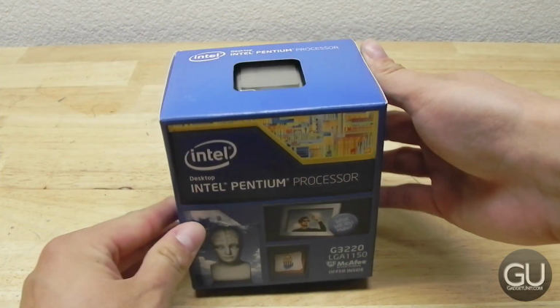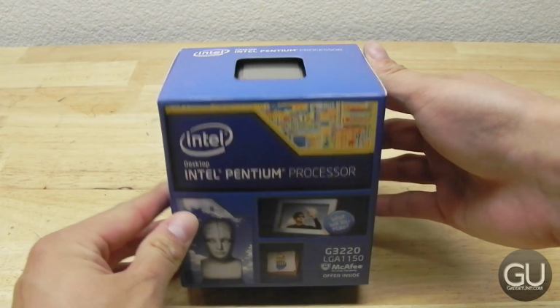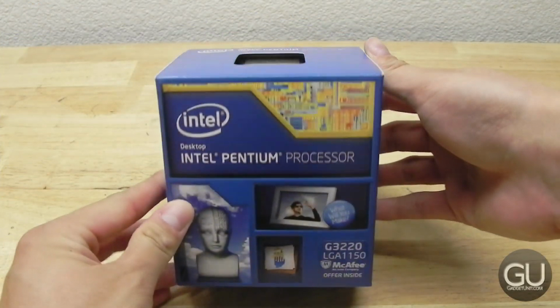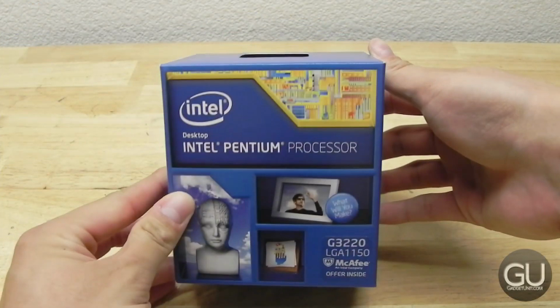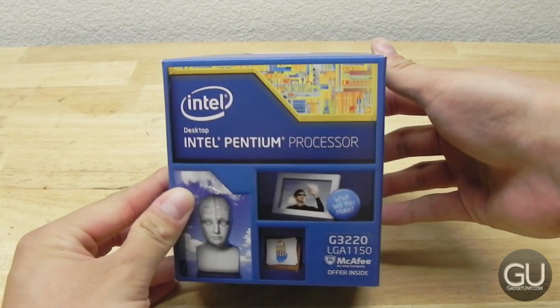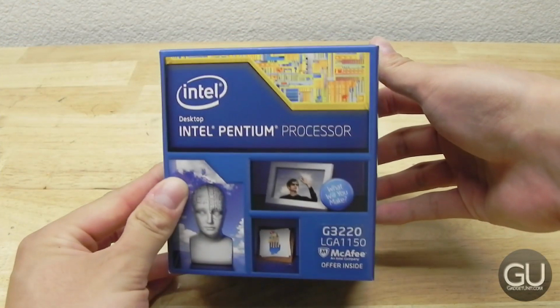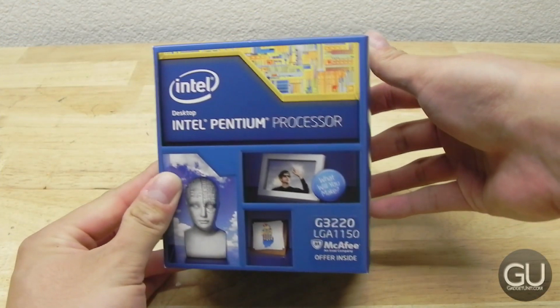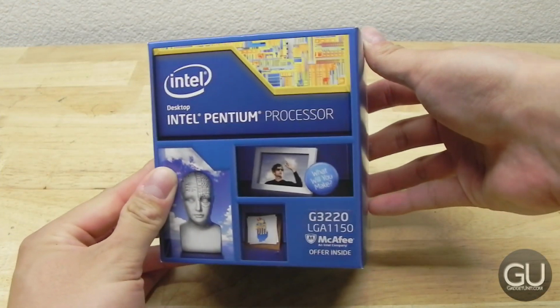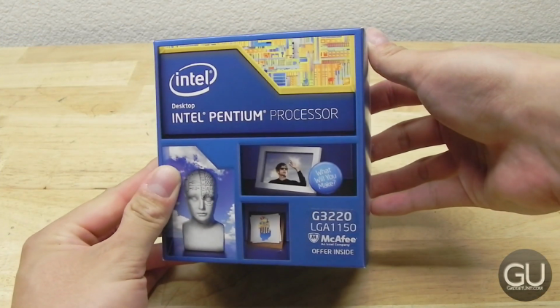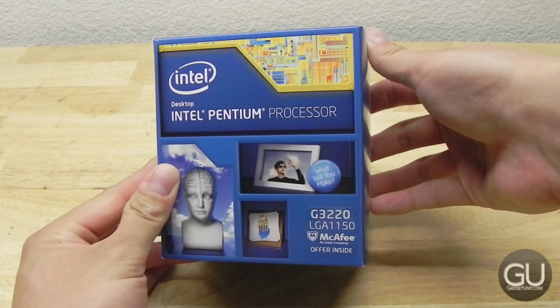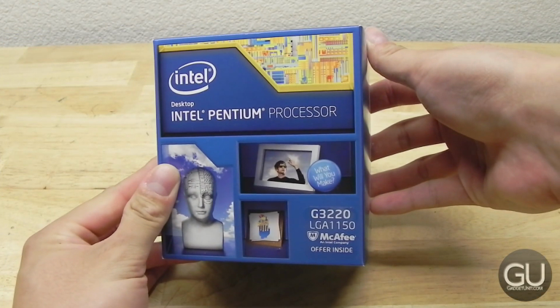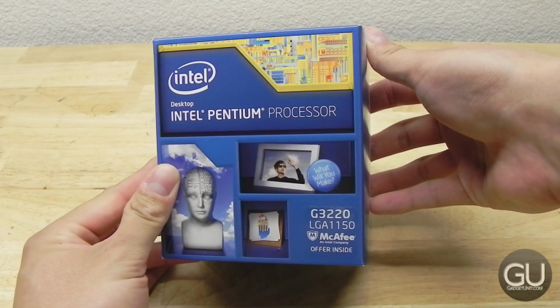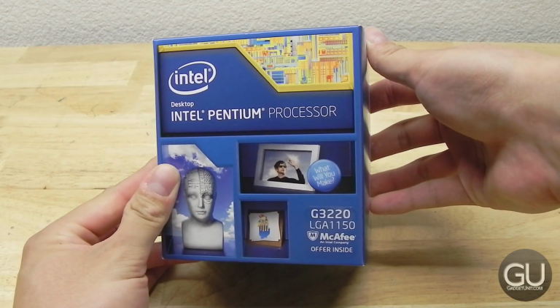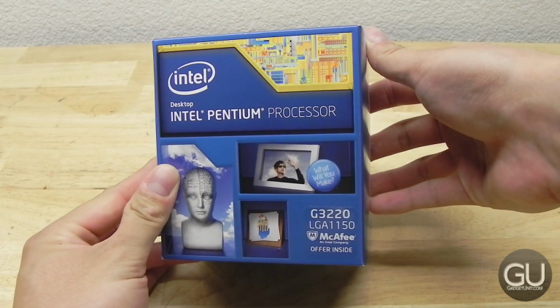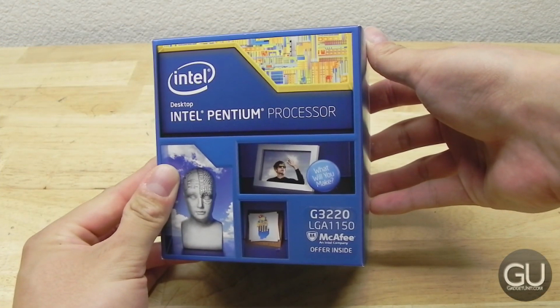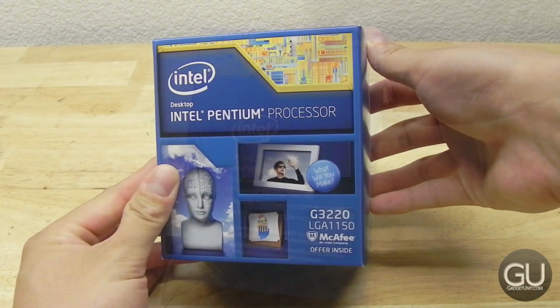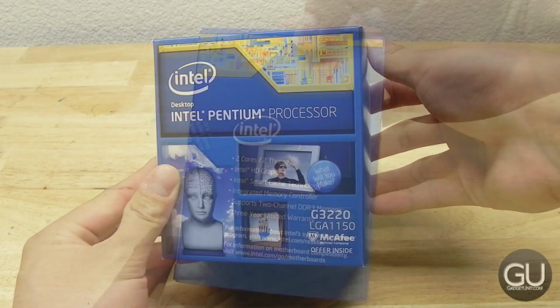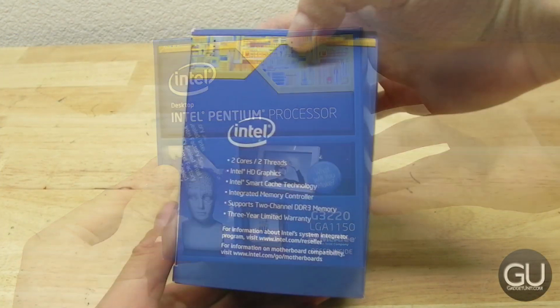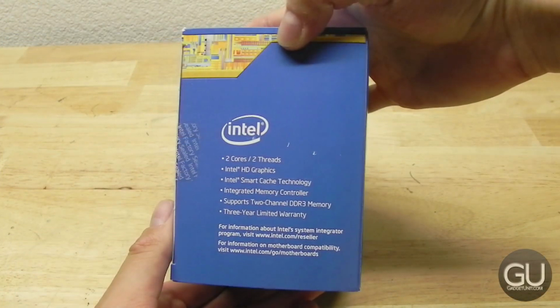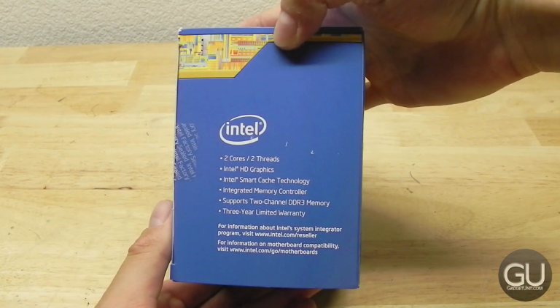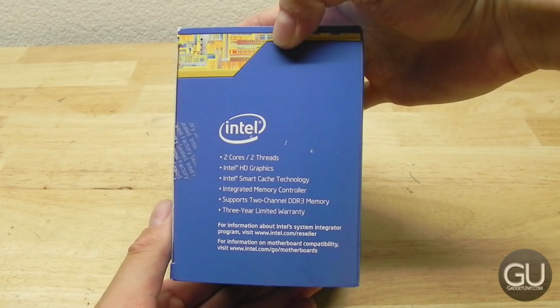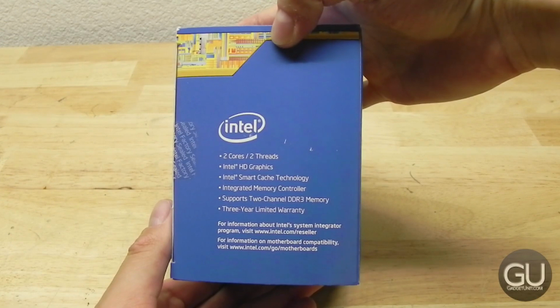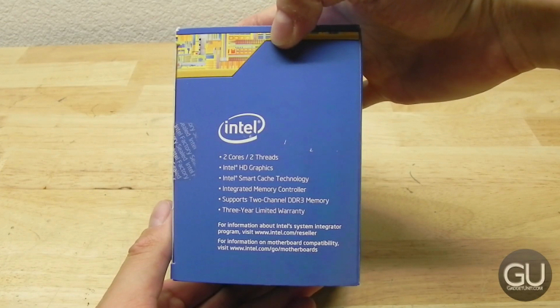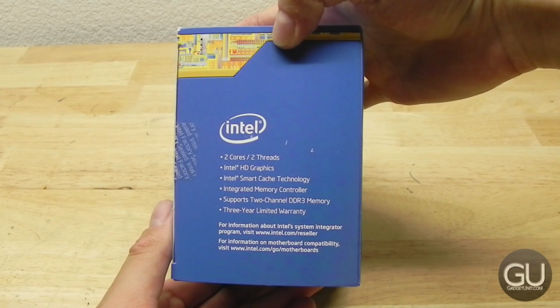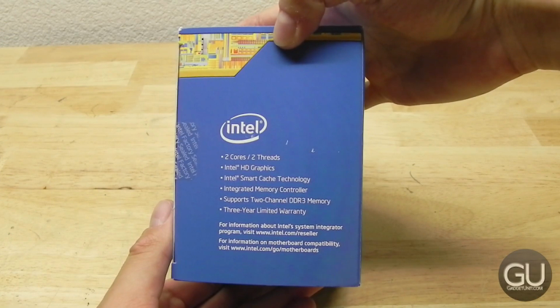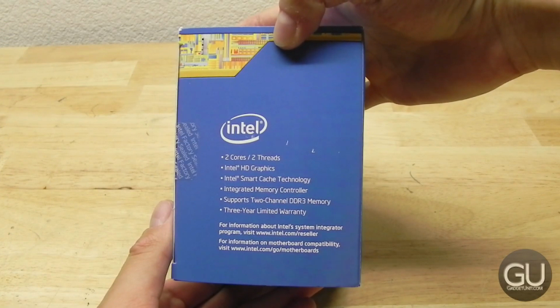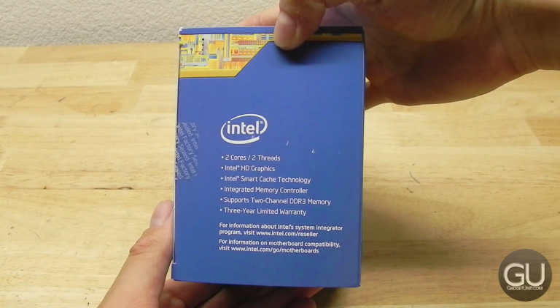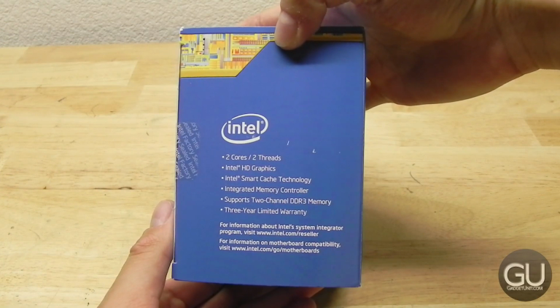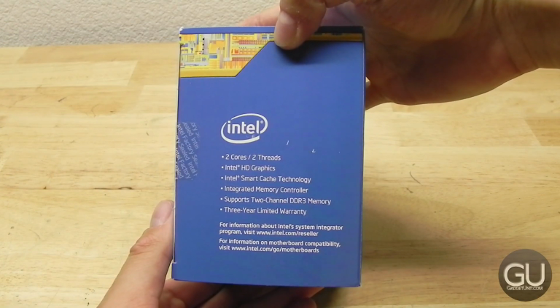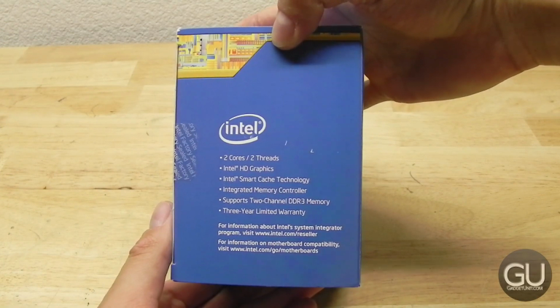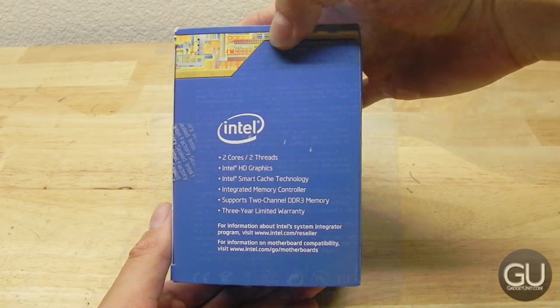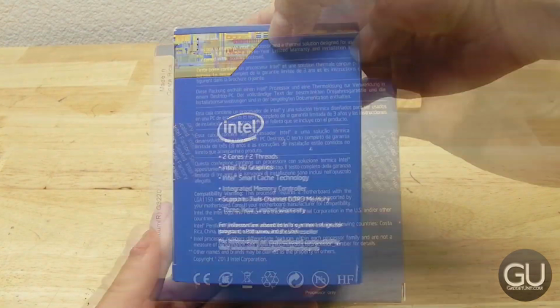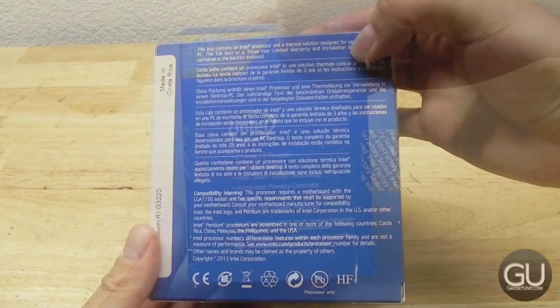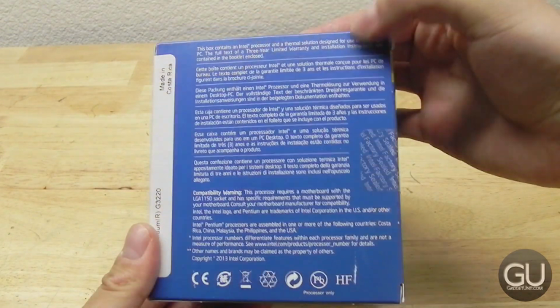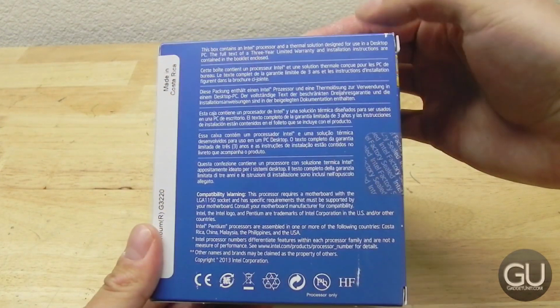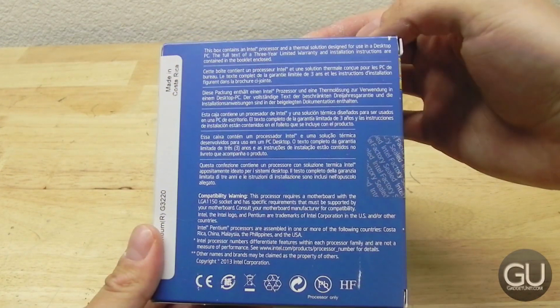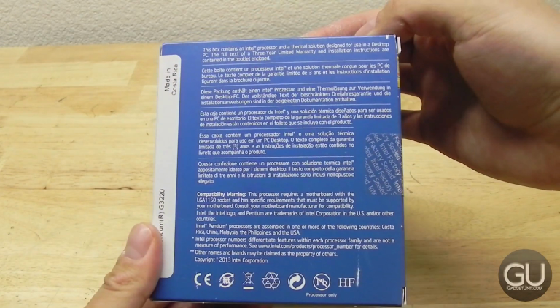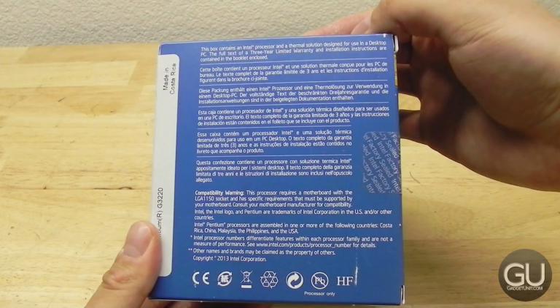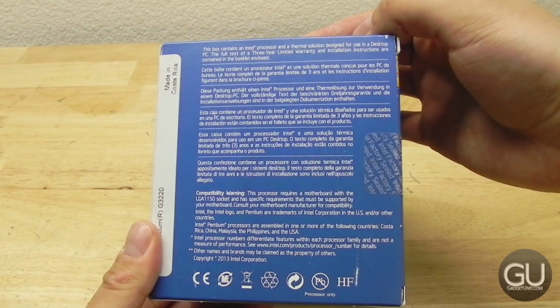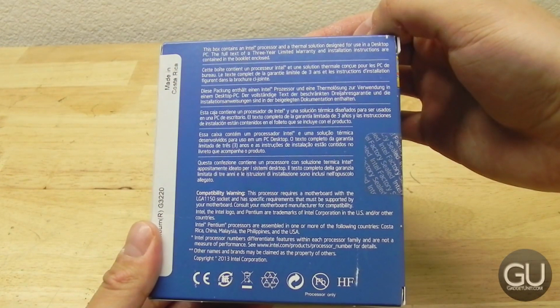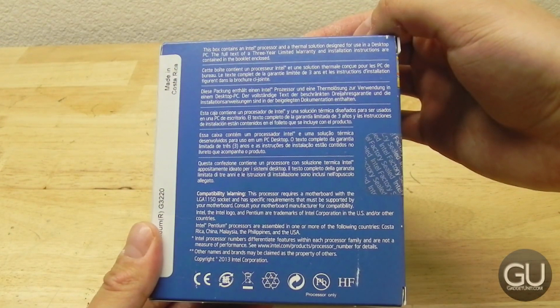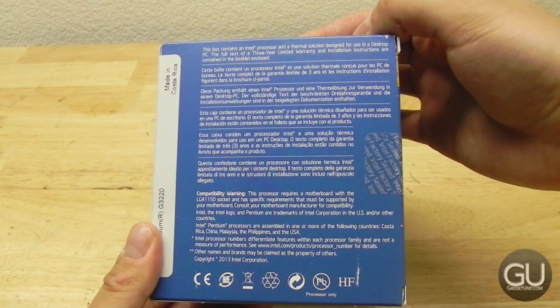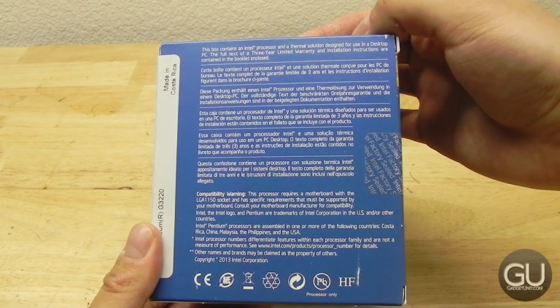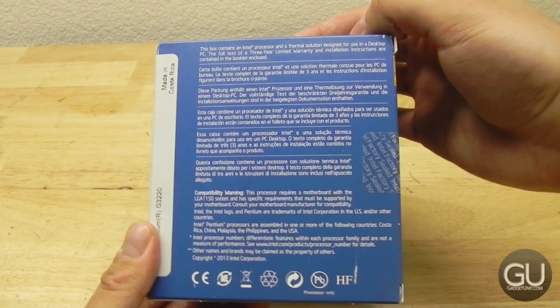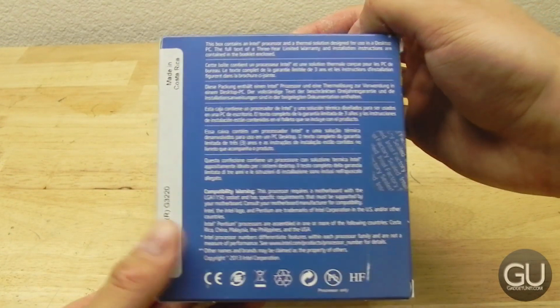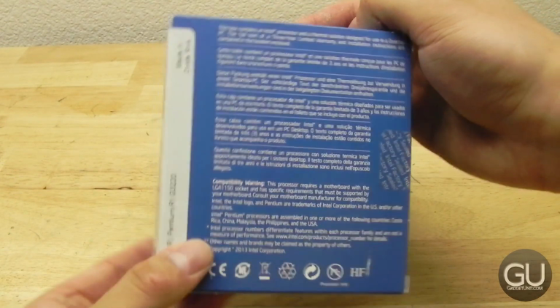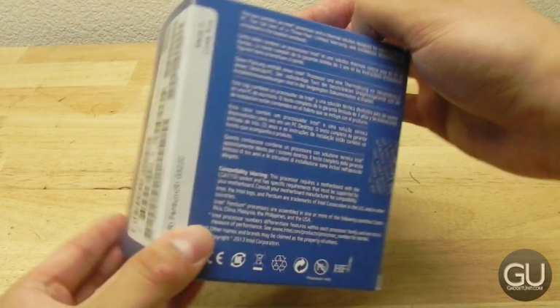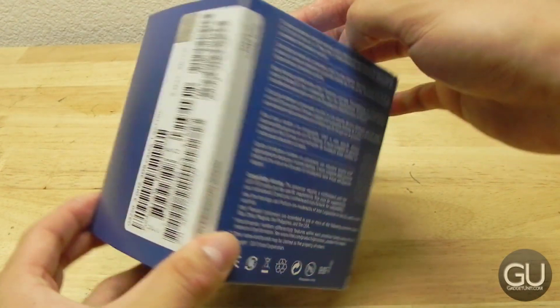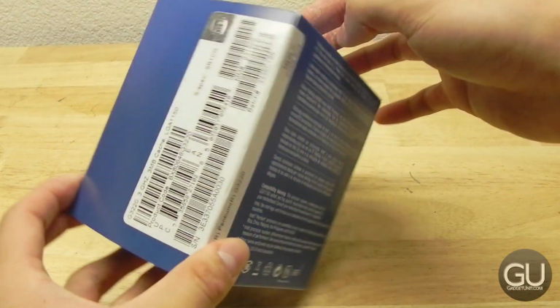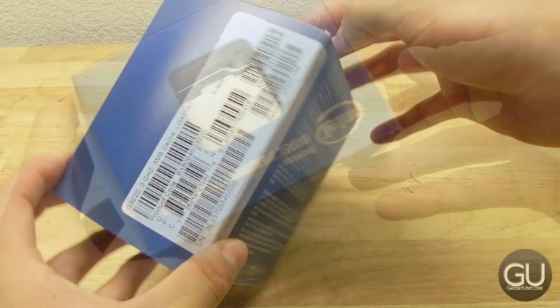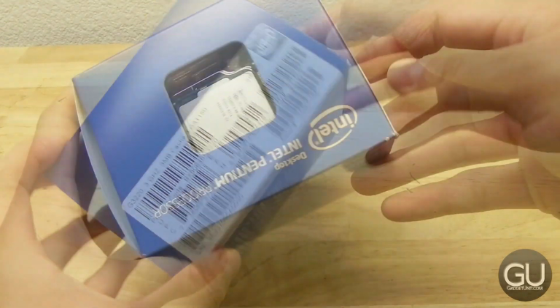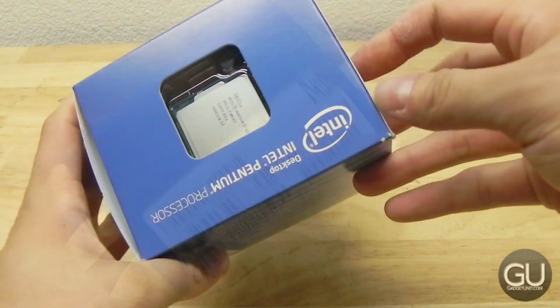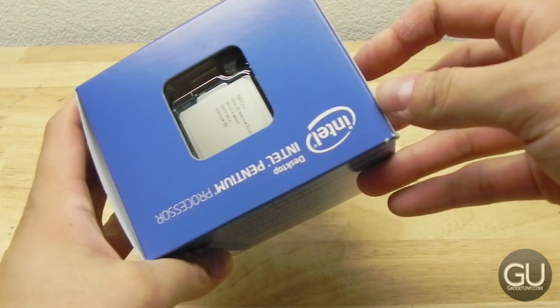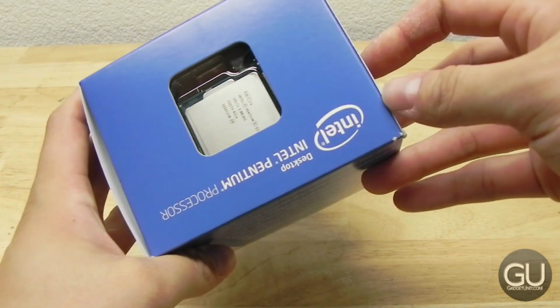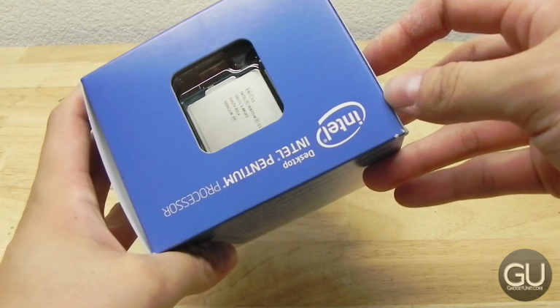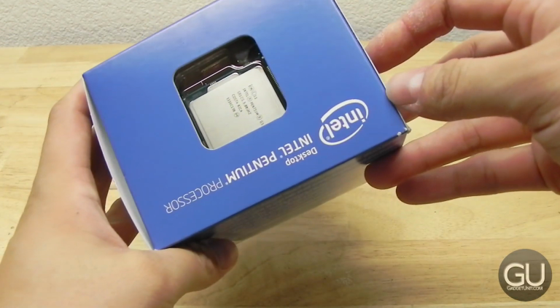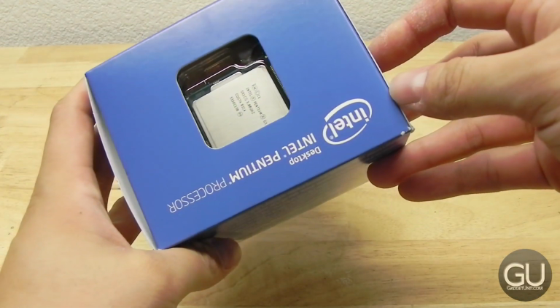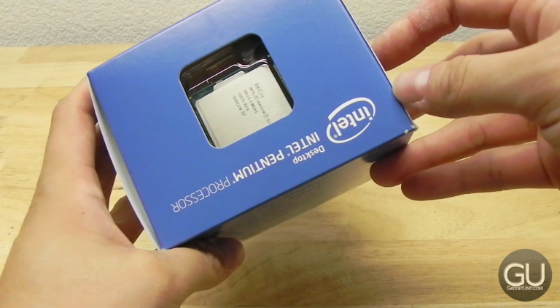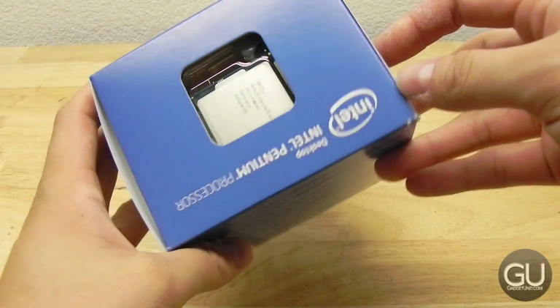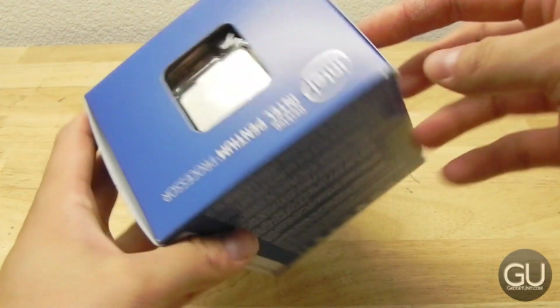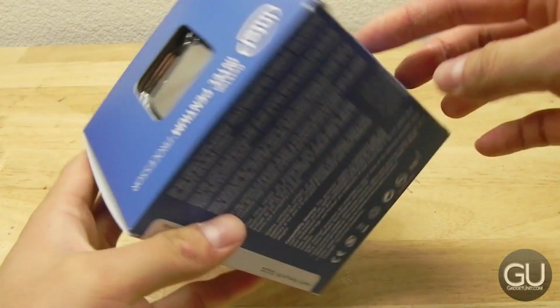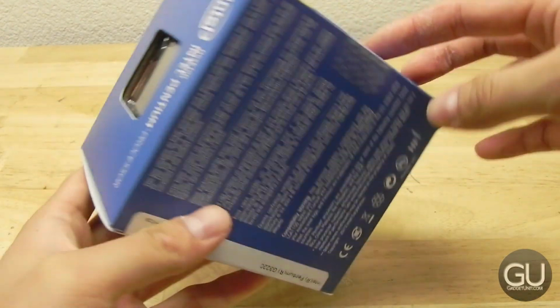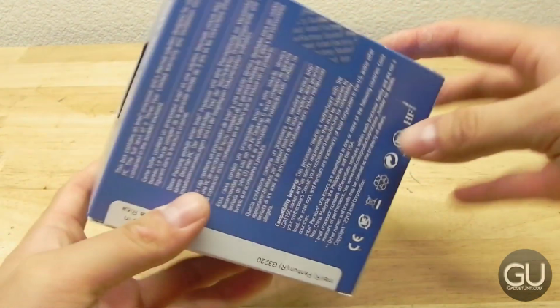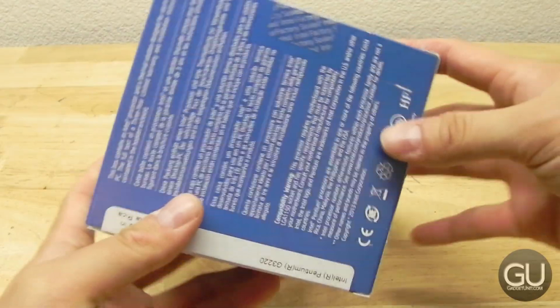So here is the front of the box, here is the left side, and here is the back of the box, and that just has a bunch of barcodes.